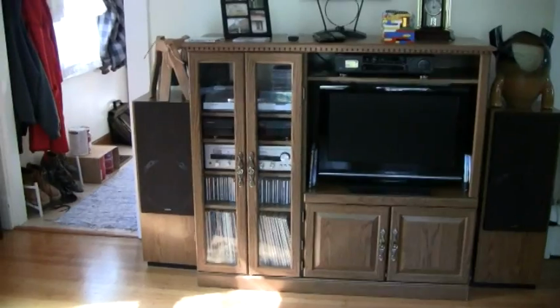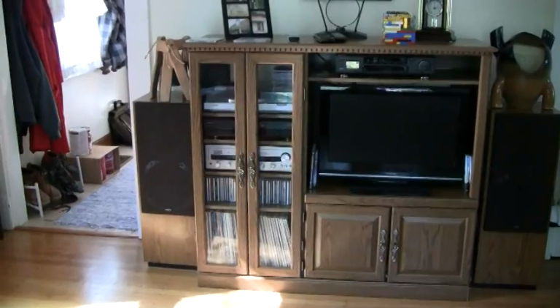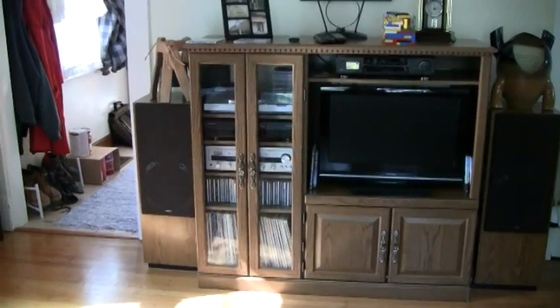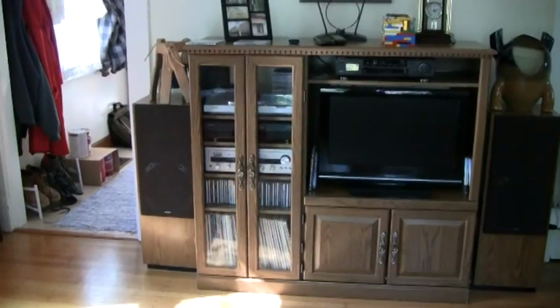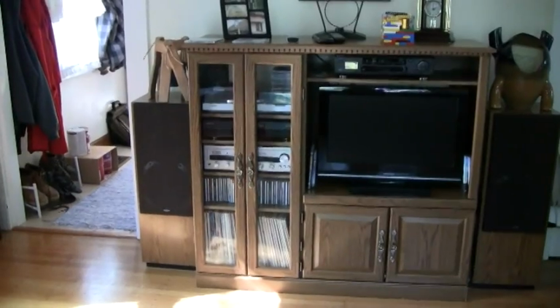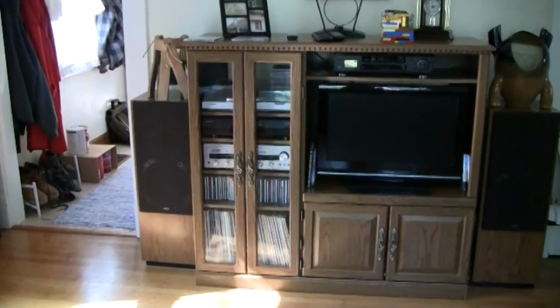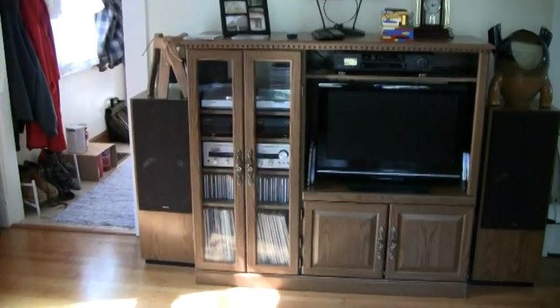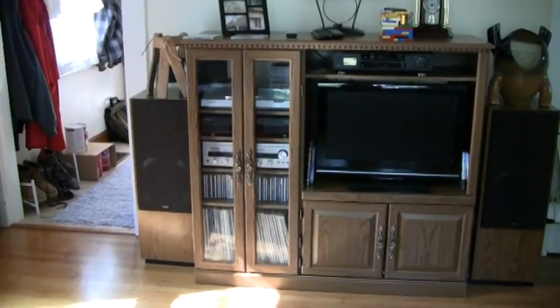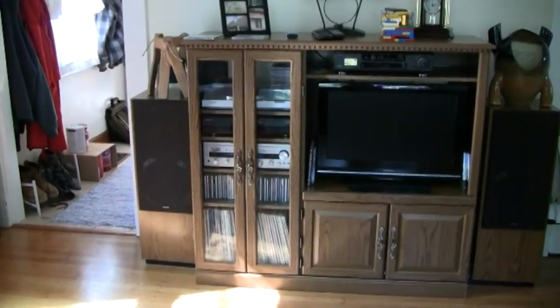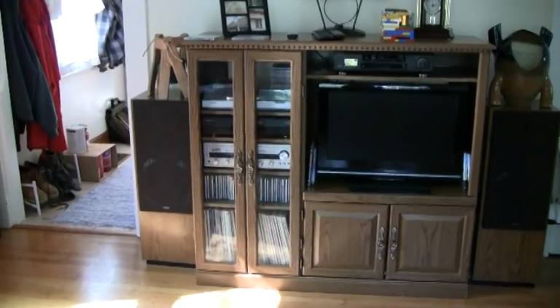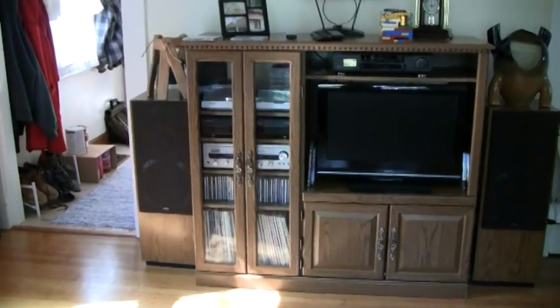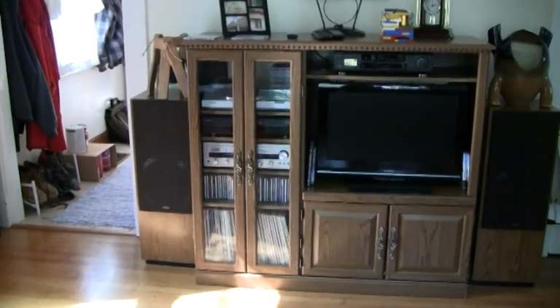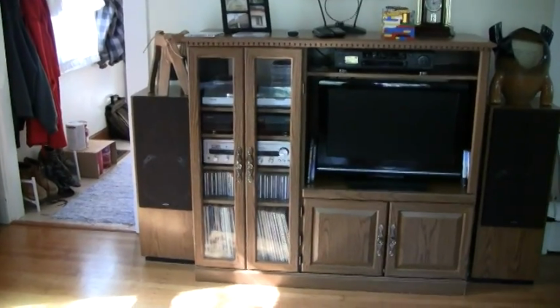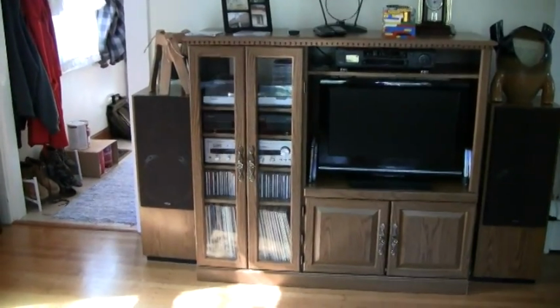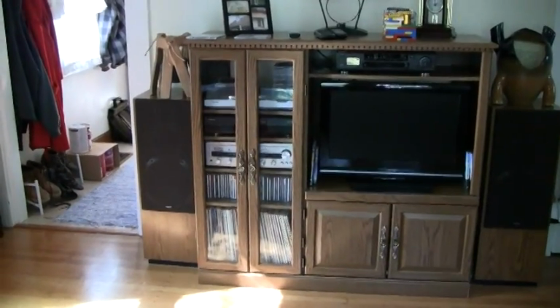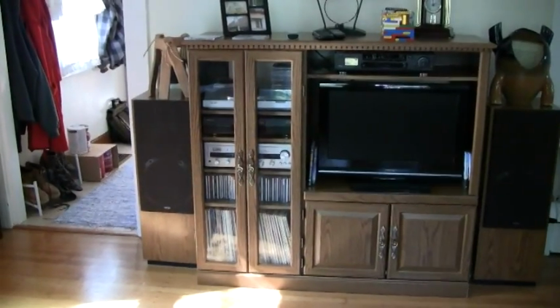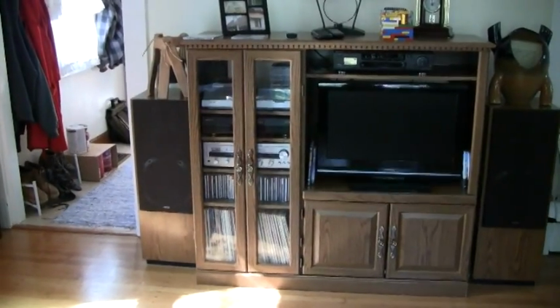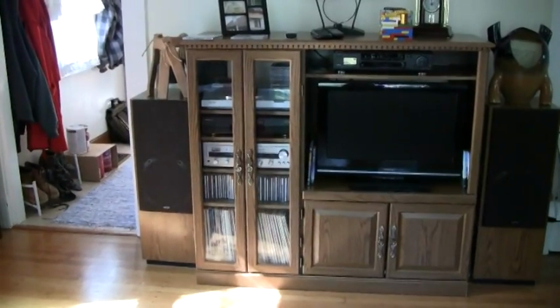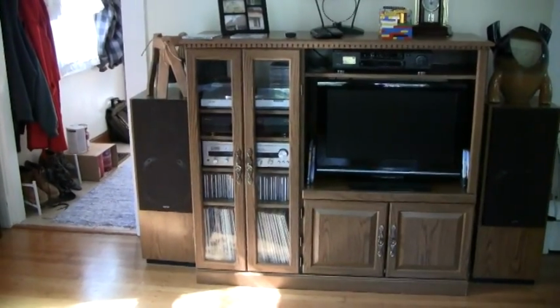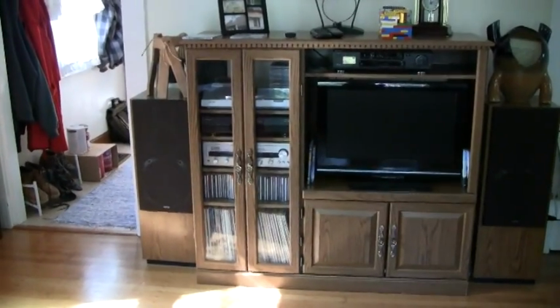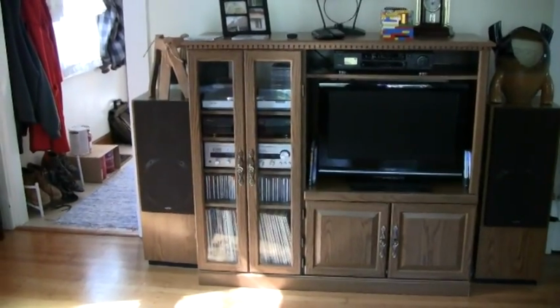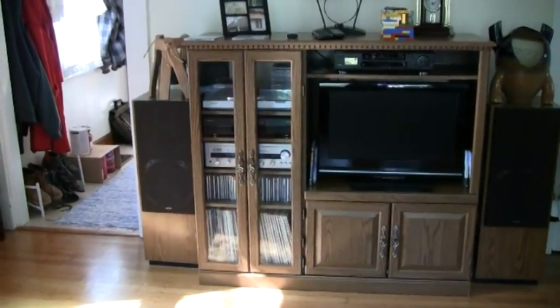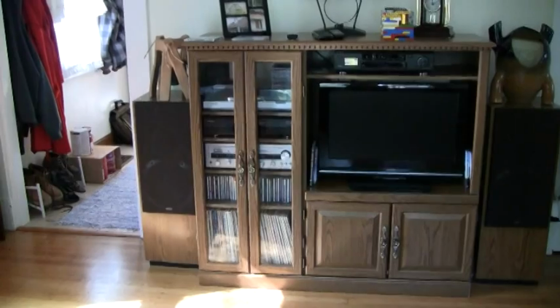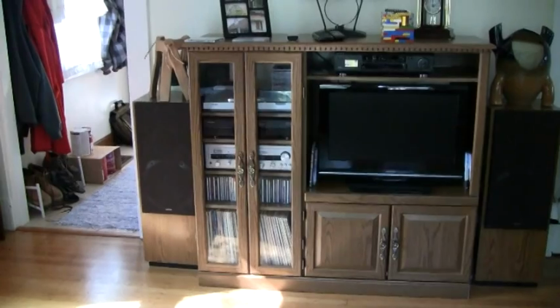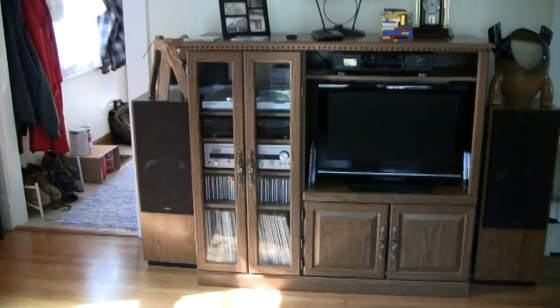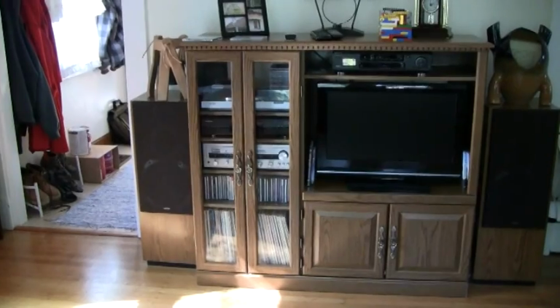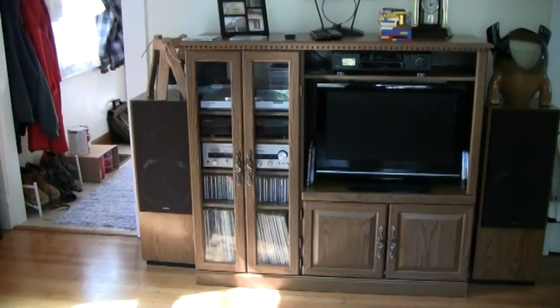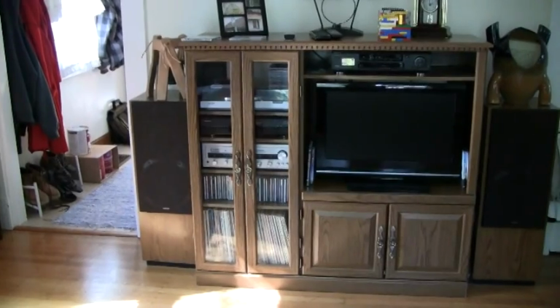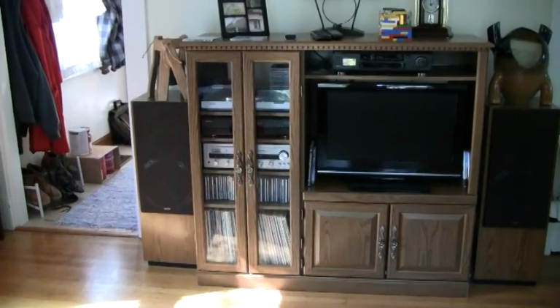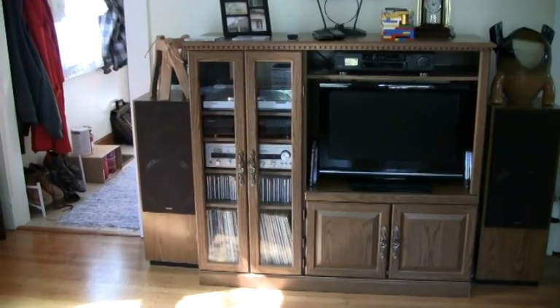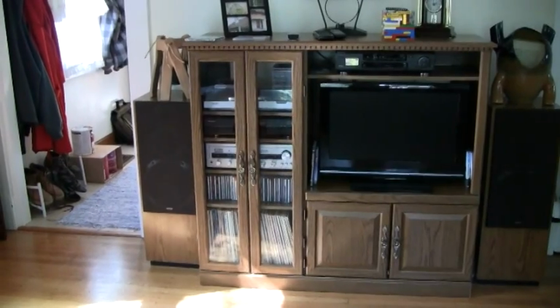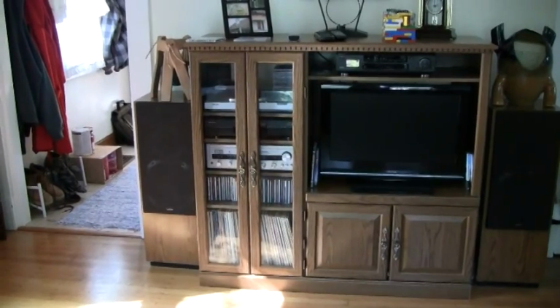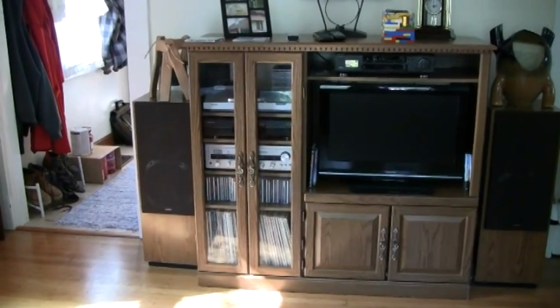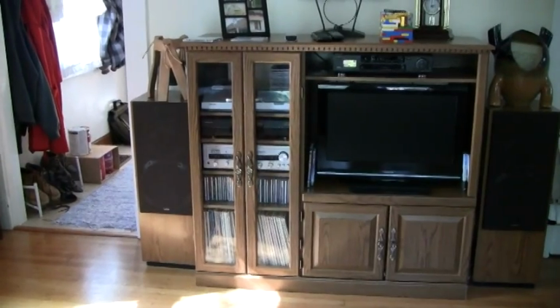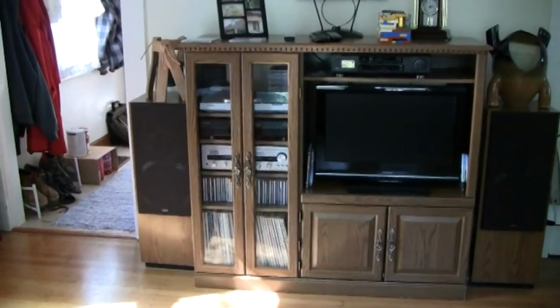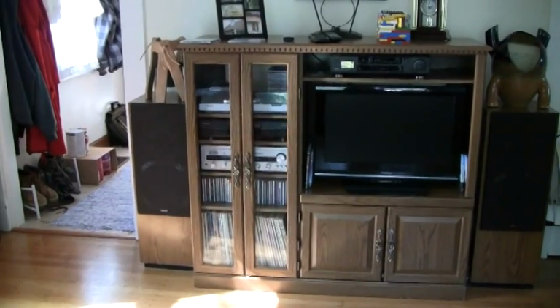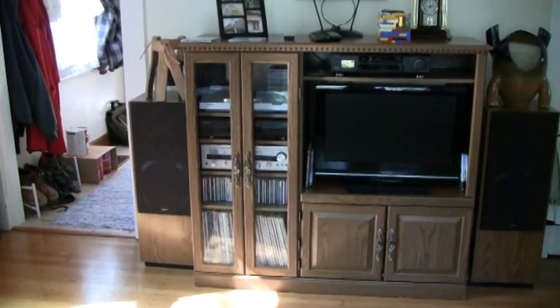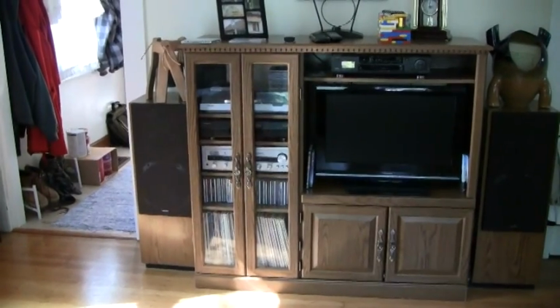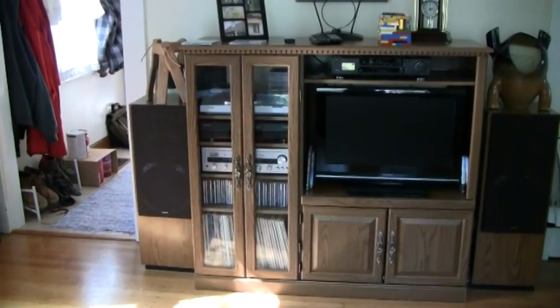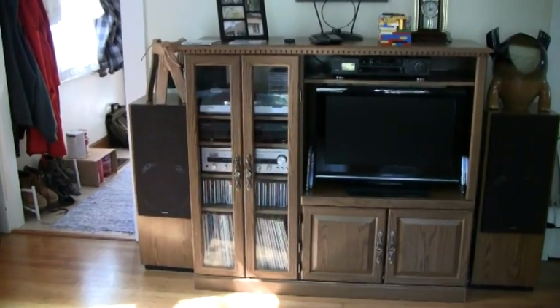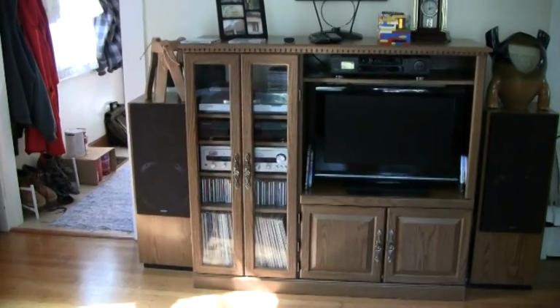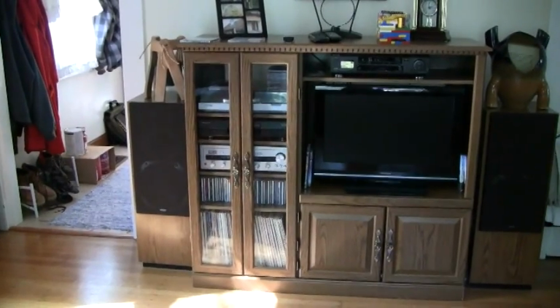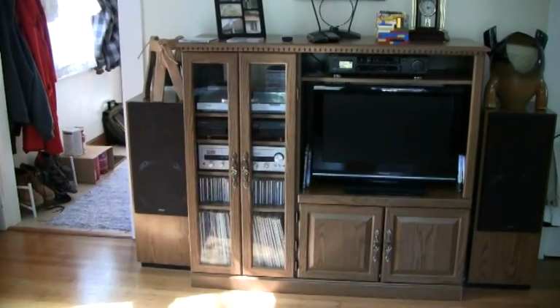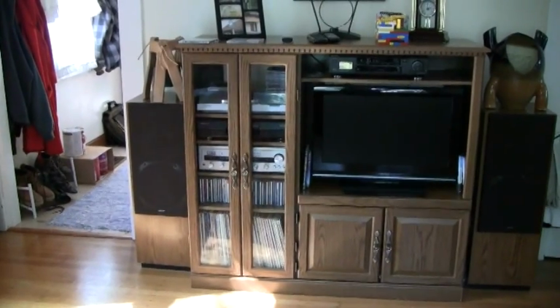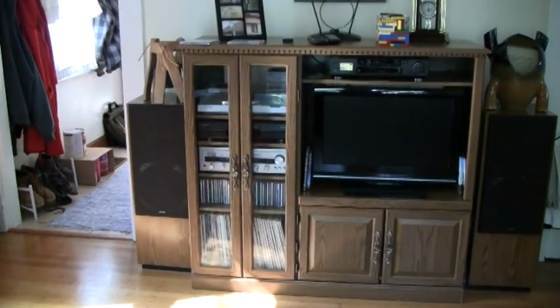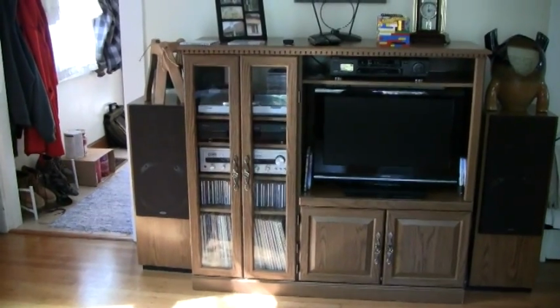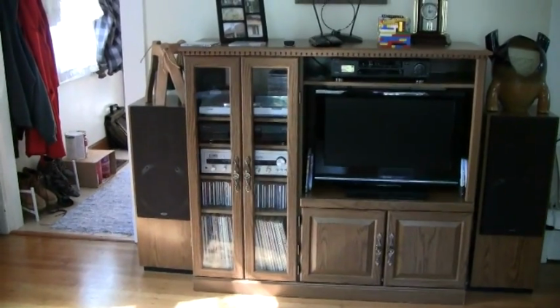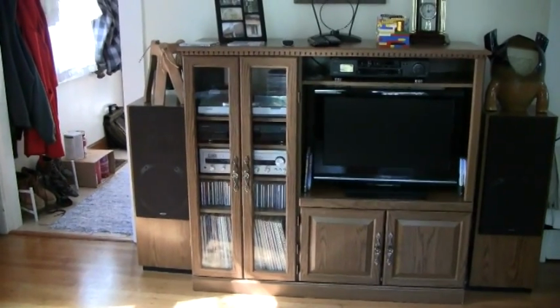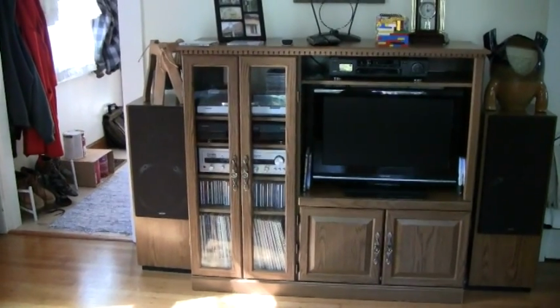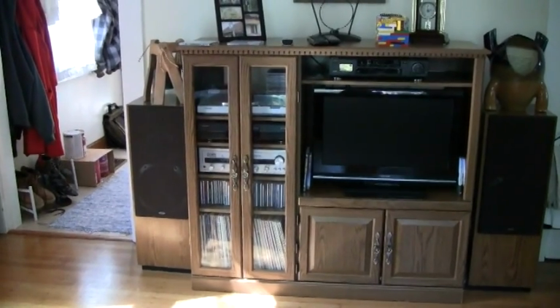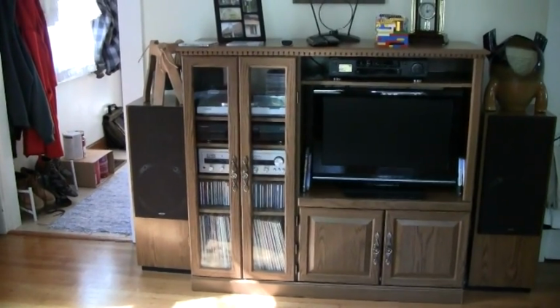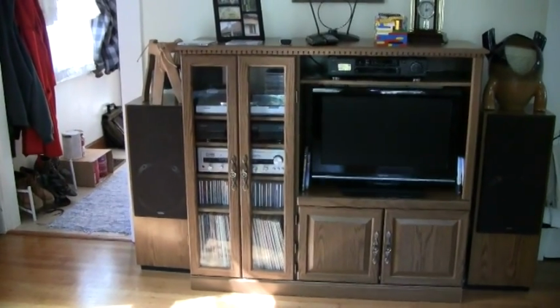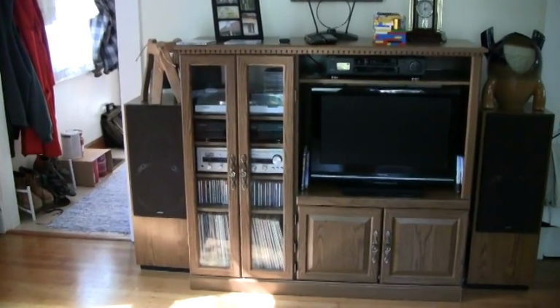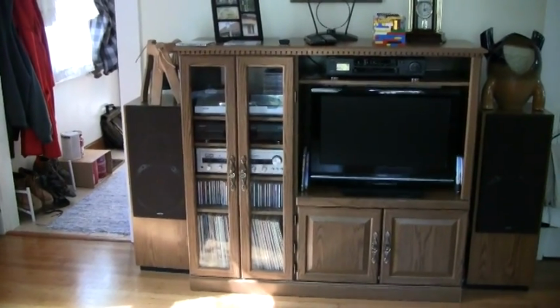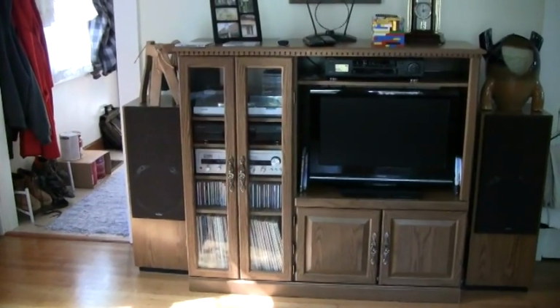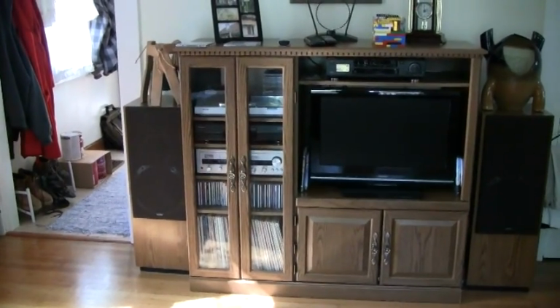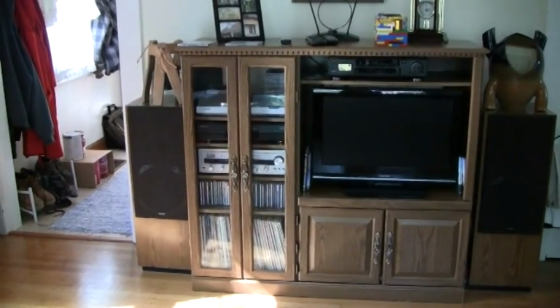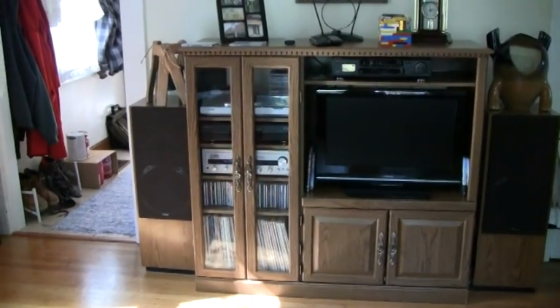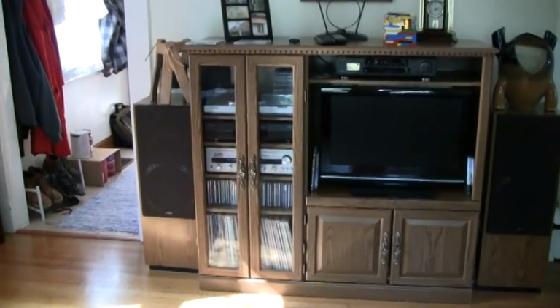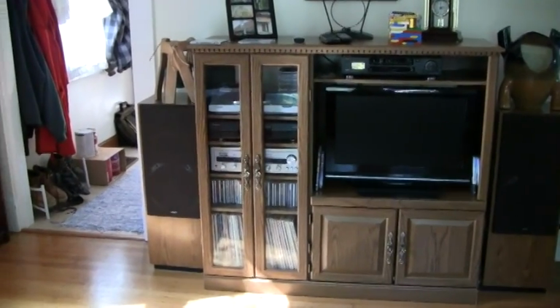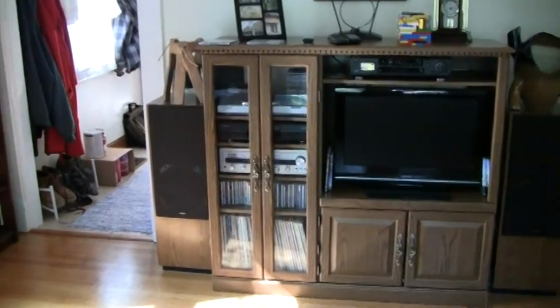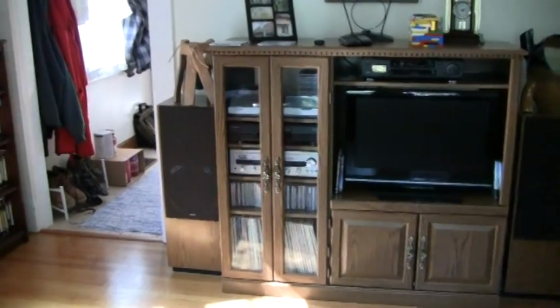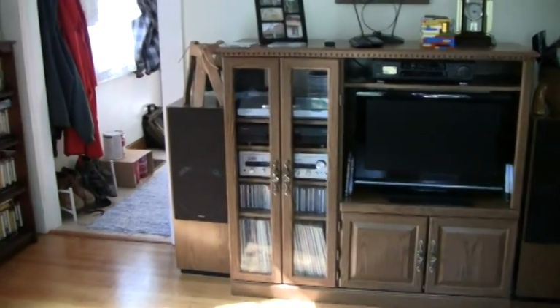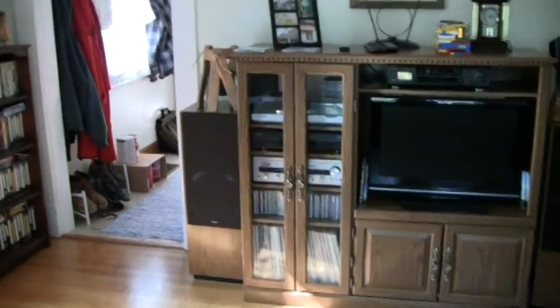In an interesting juxtaposition, you have our 1978 stereo system next to our 2010 television.